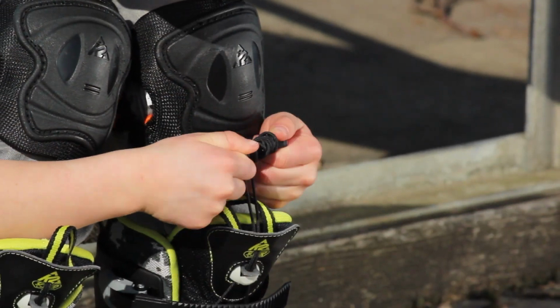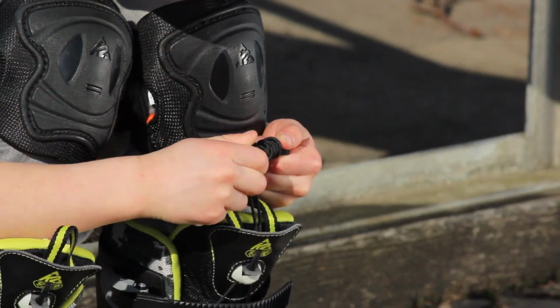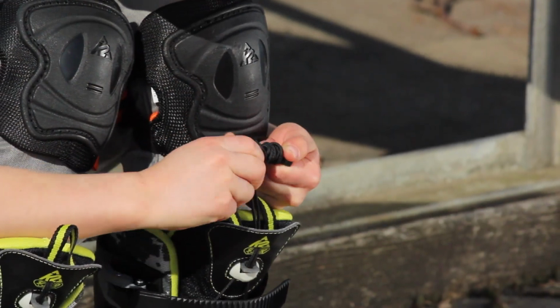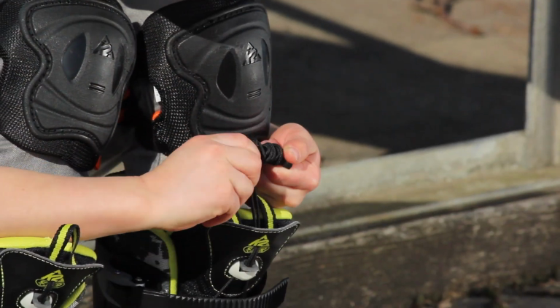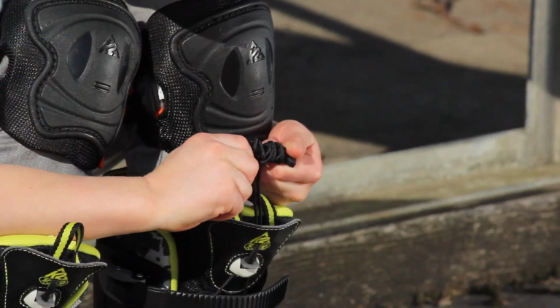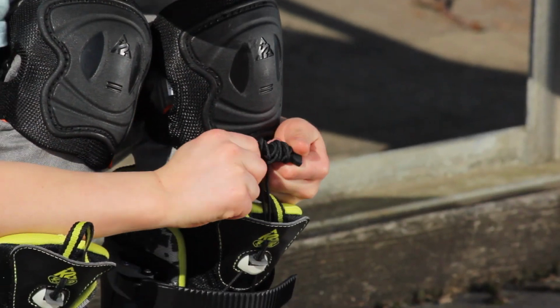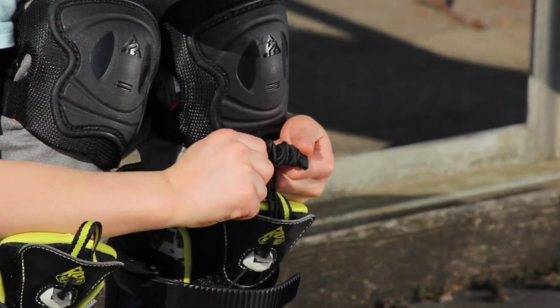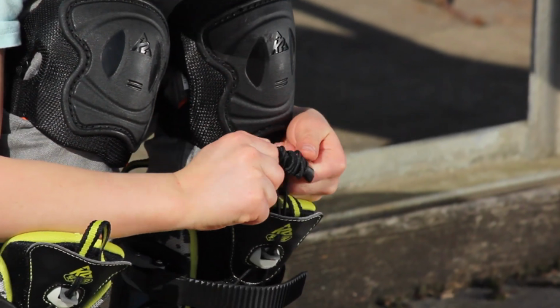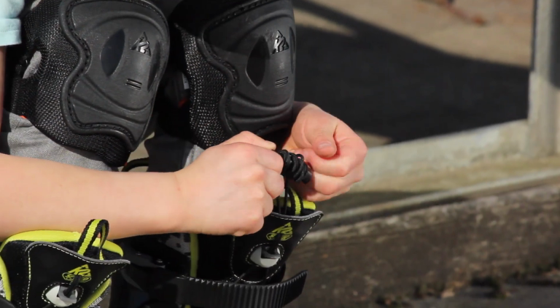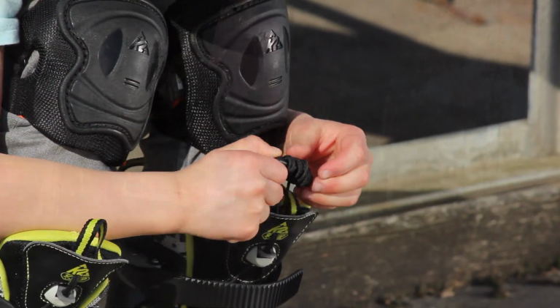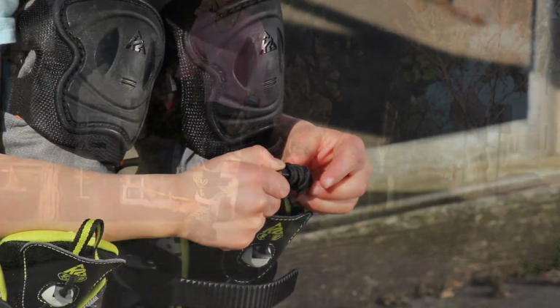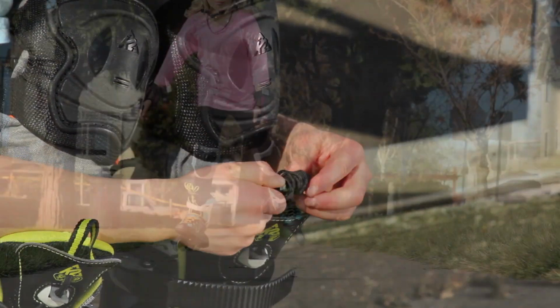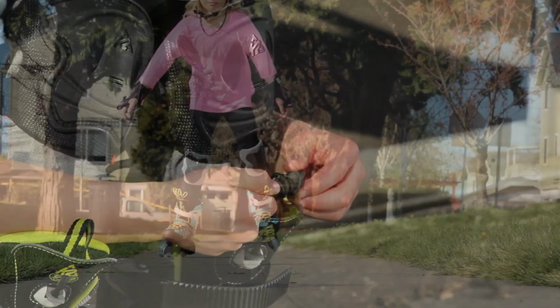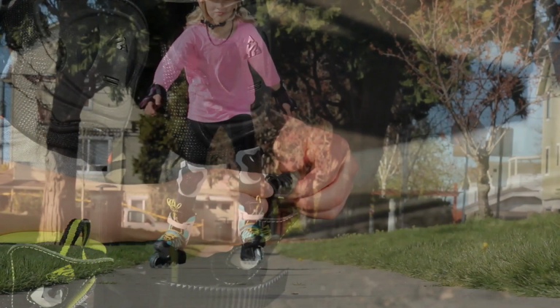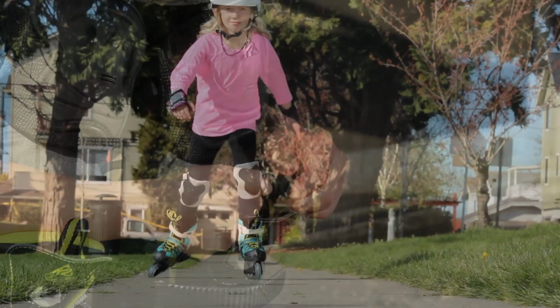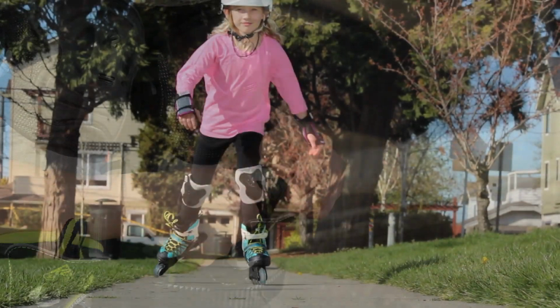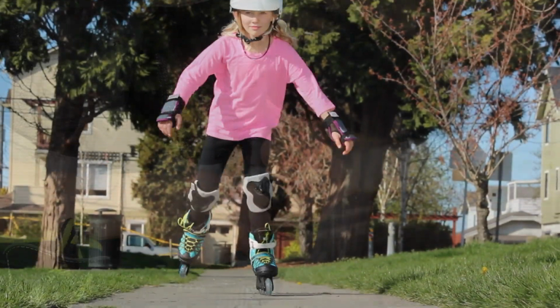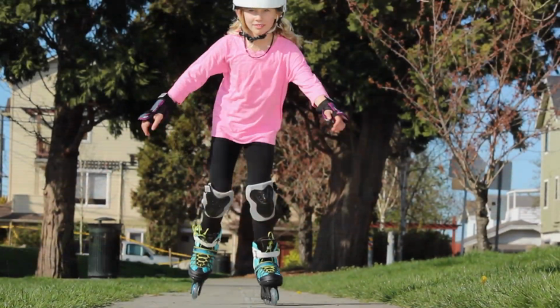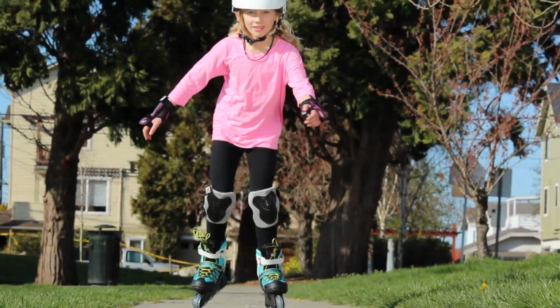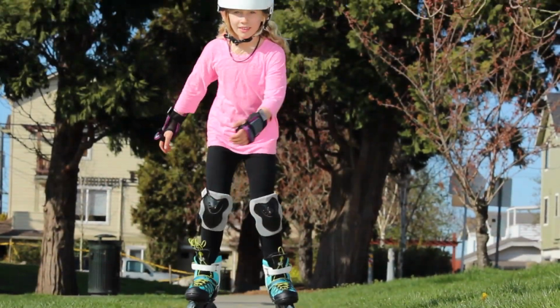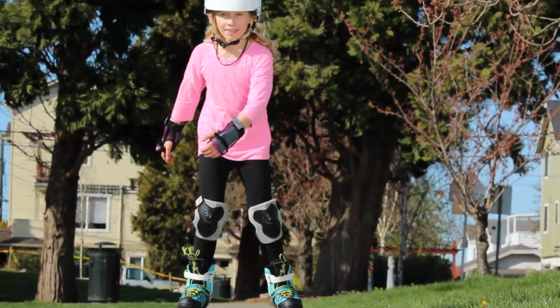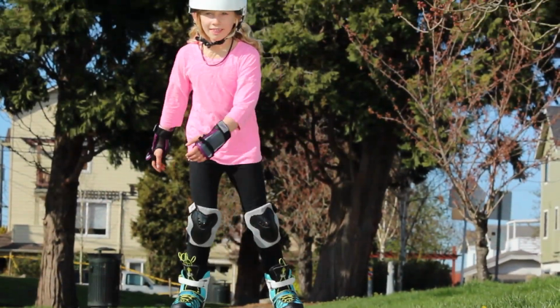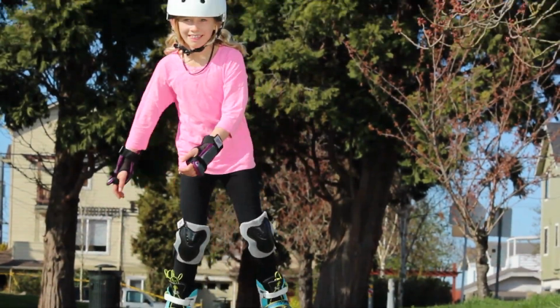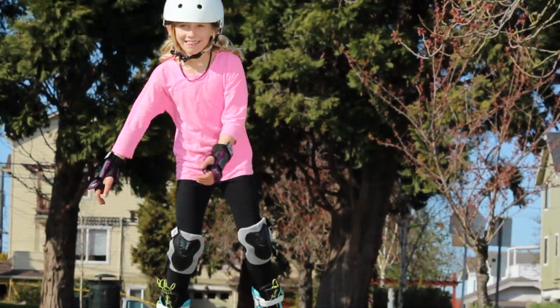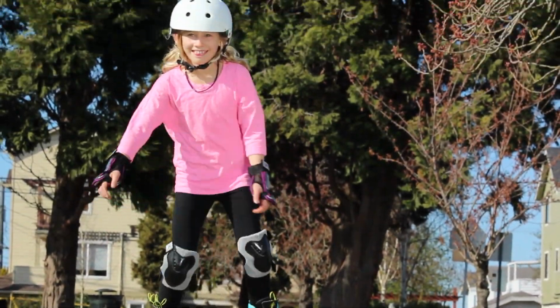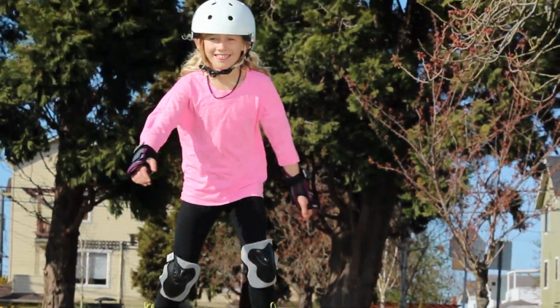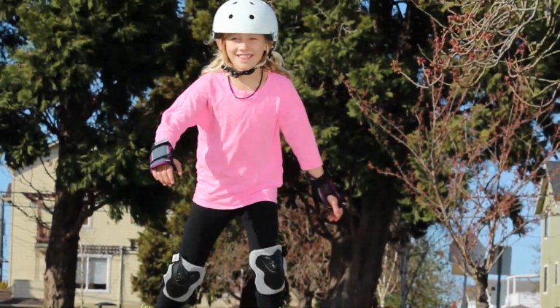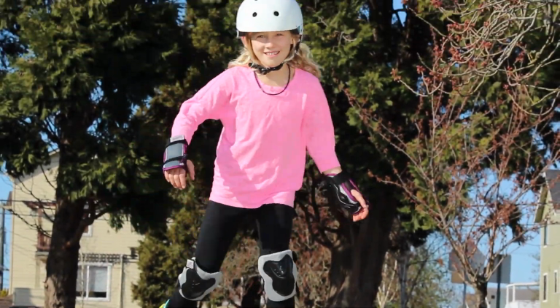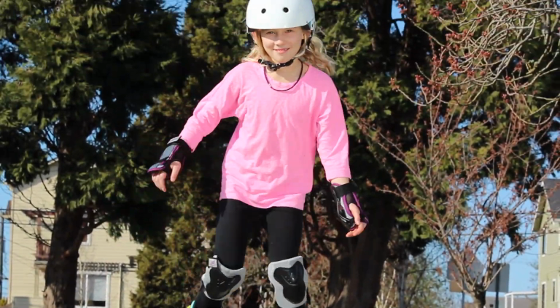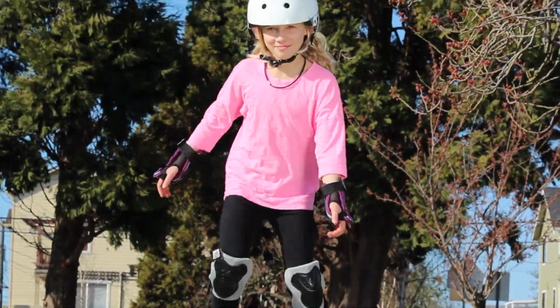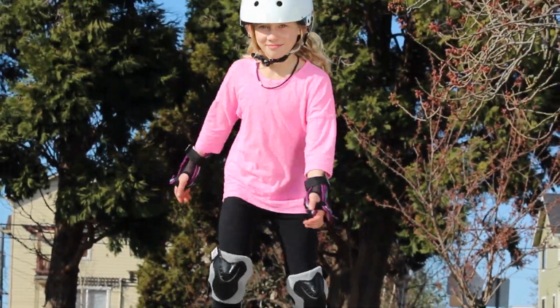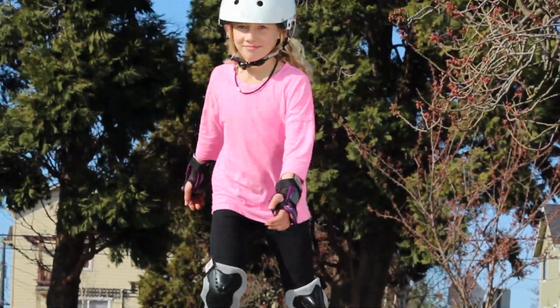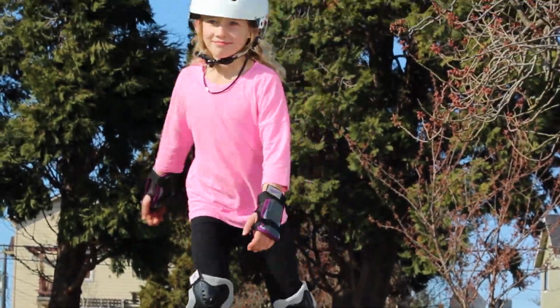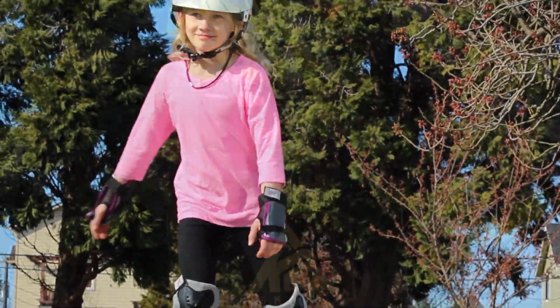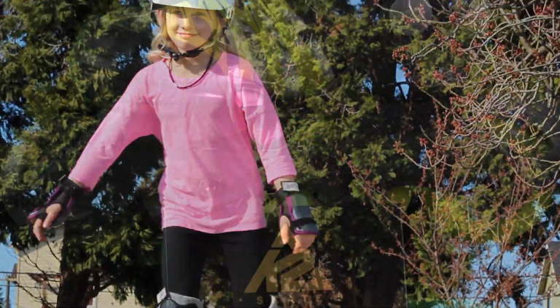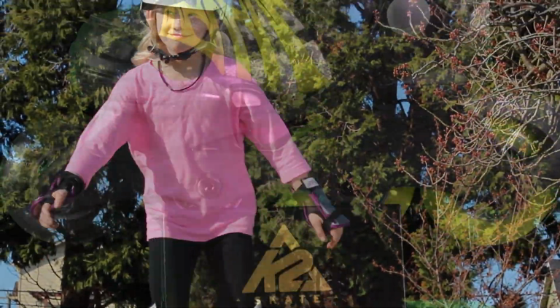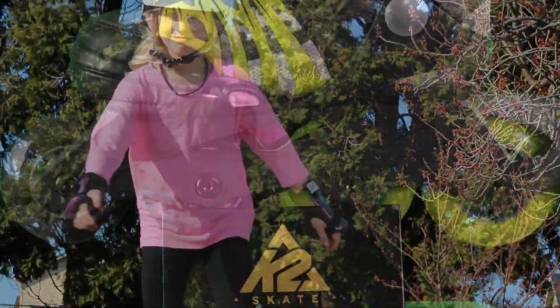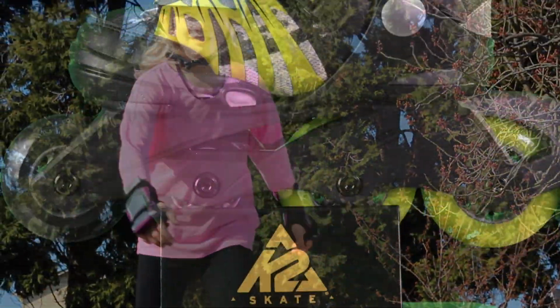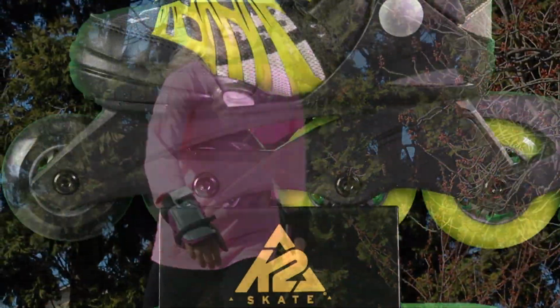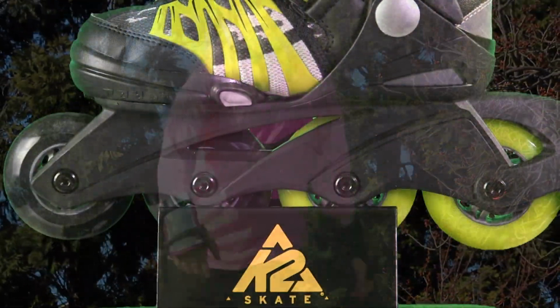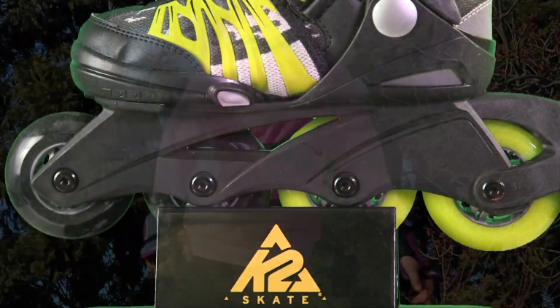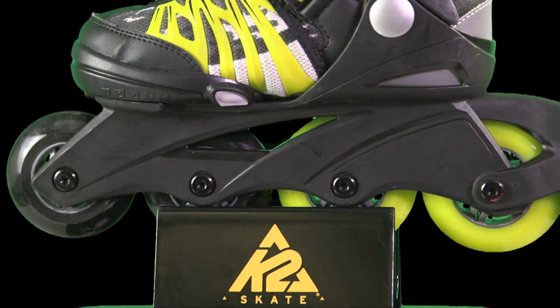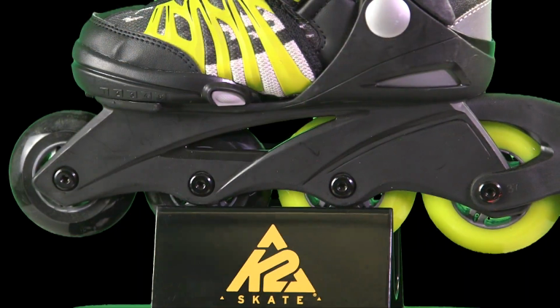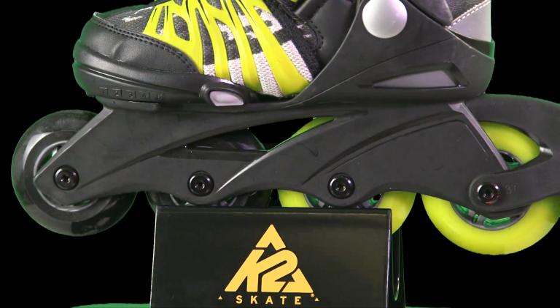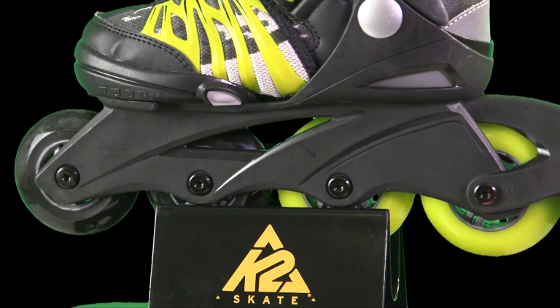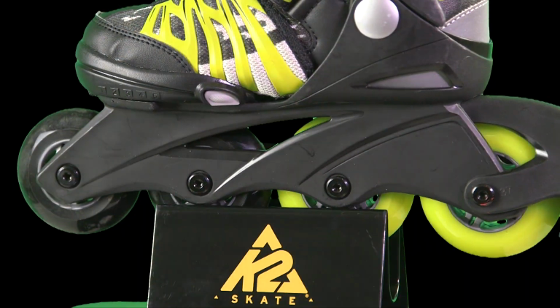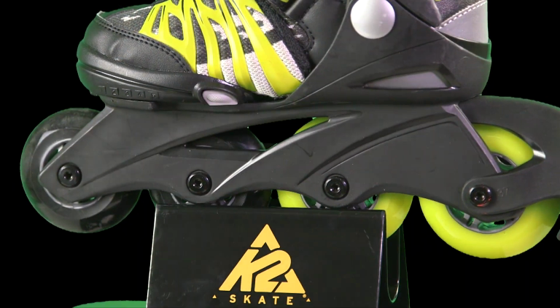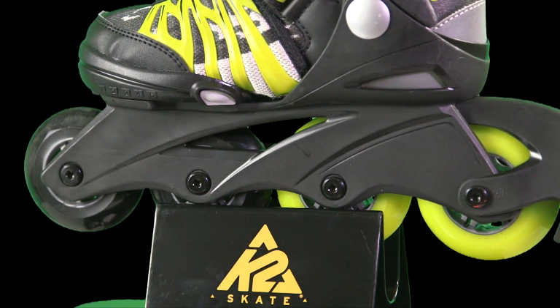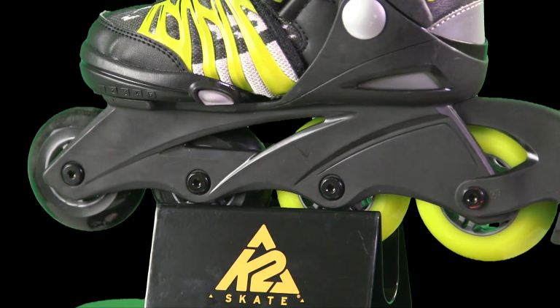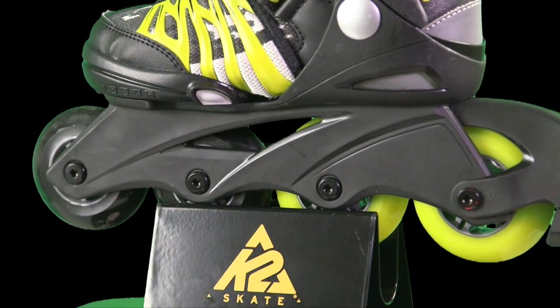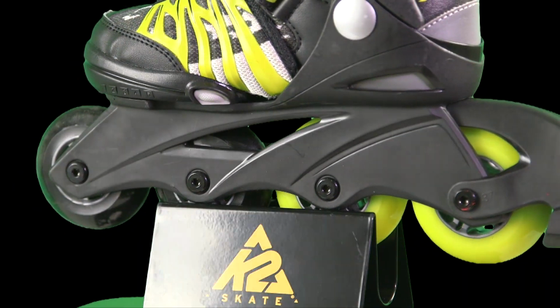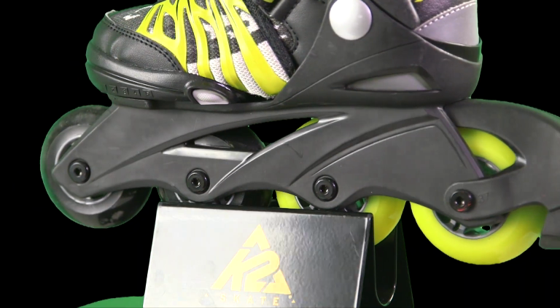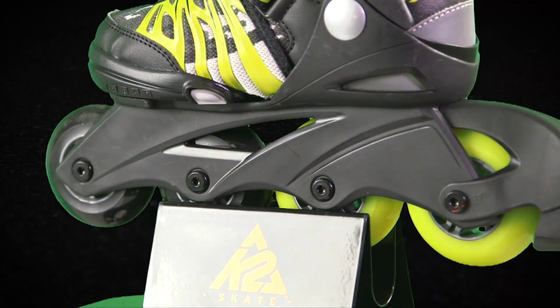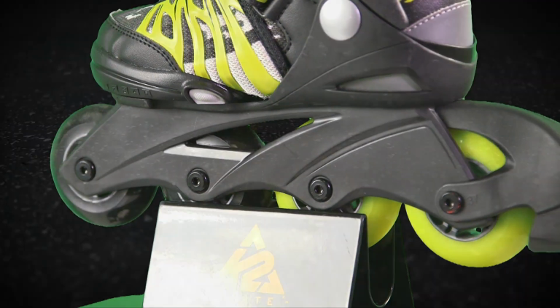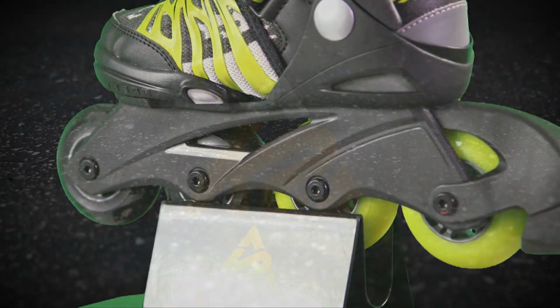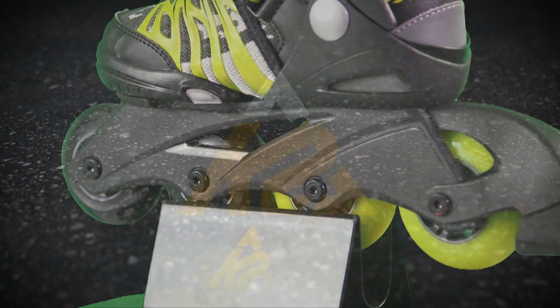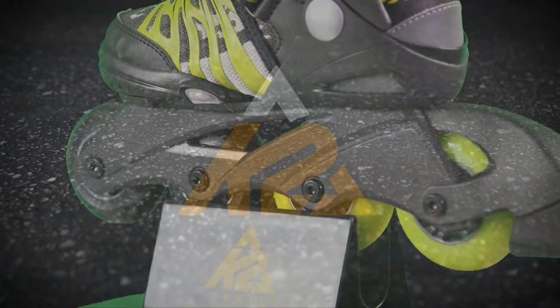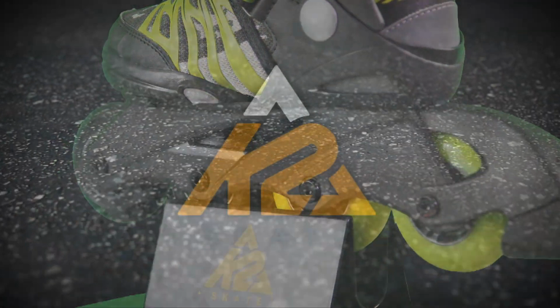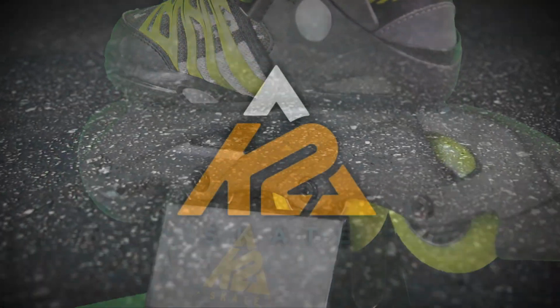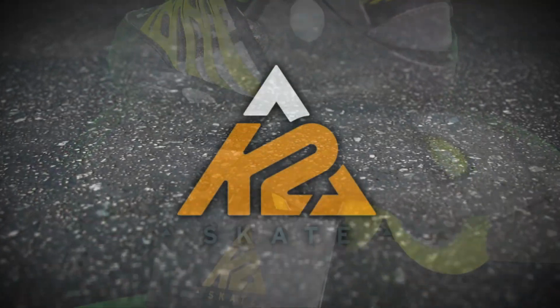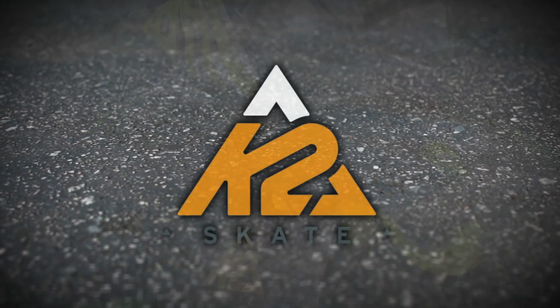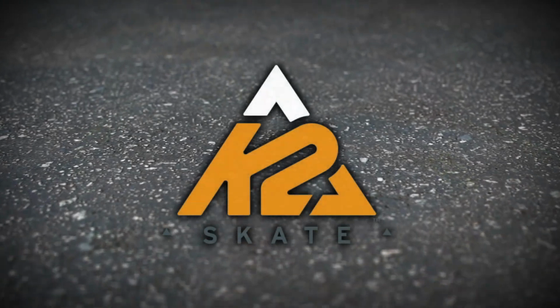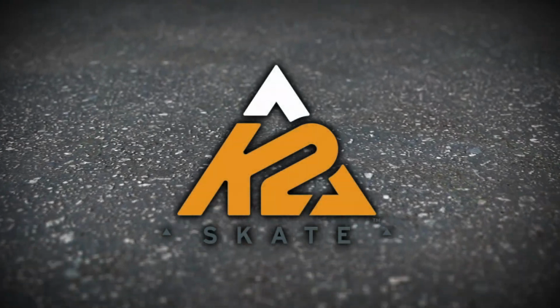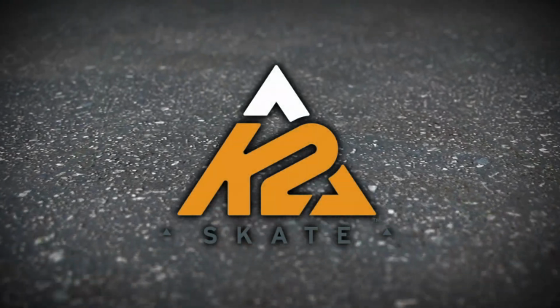The only difference between these and mom and dad skates are these won't be outgrown in six months, thanks to five full sizes of adjustability.